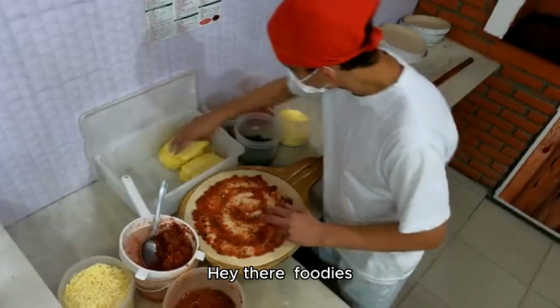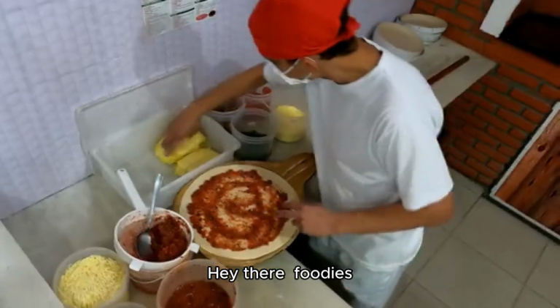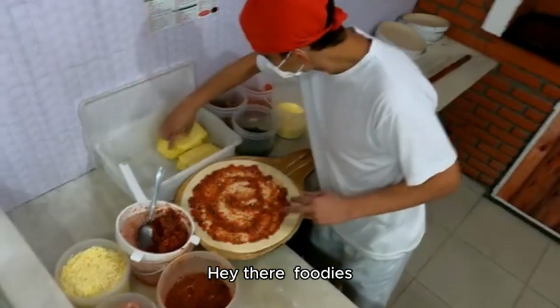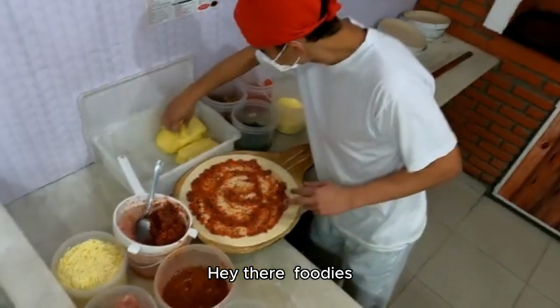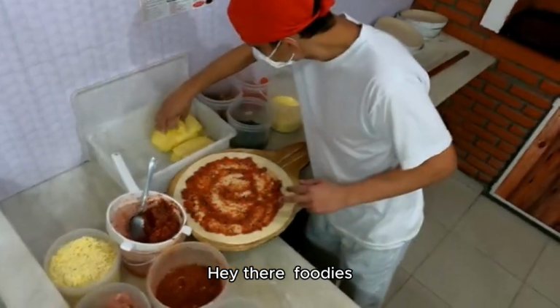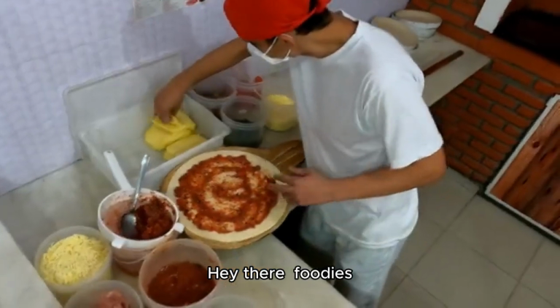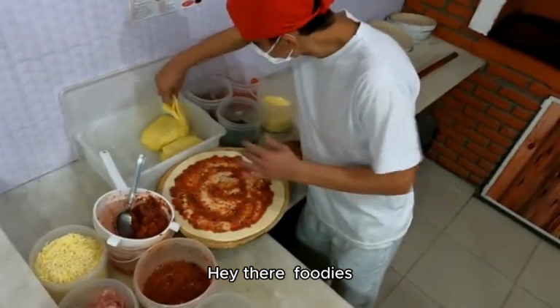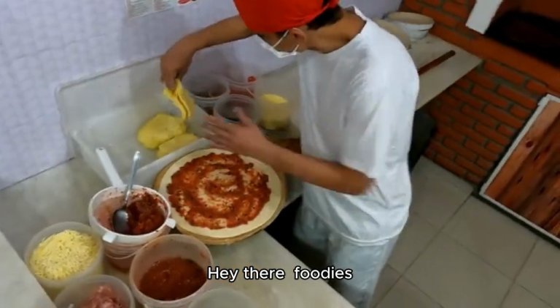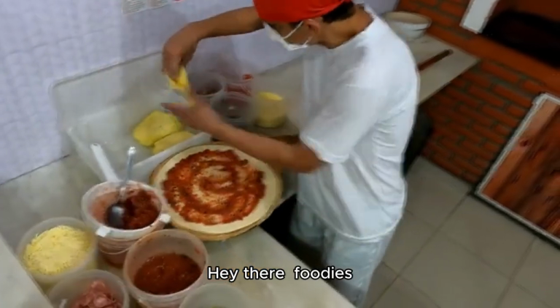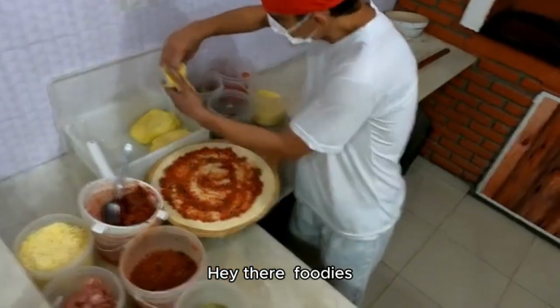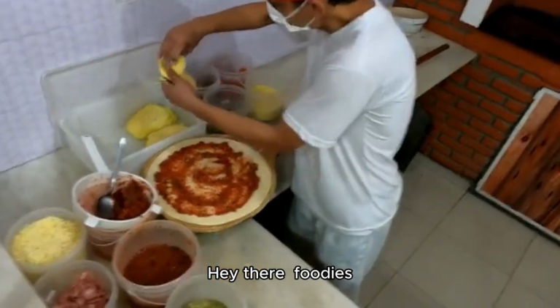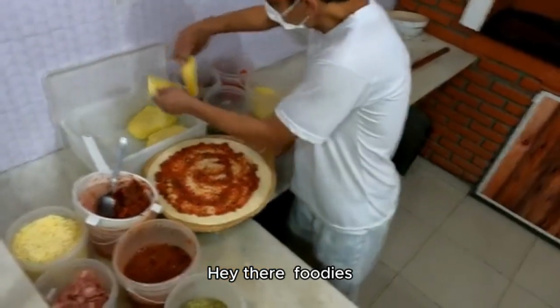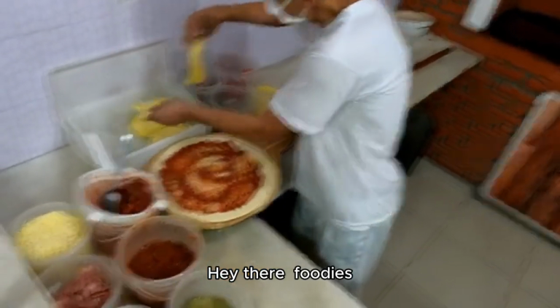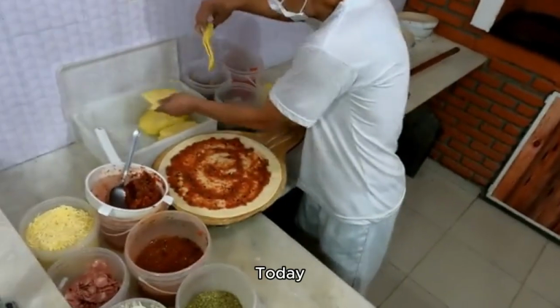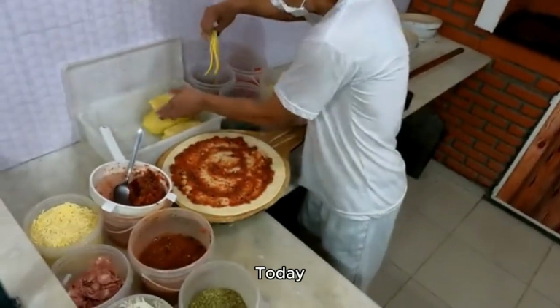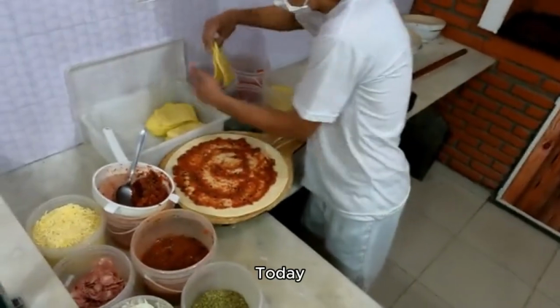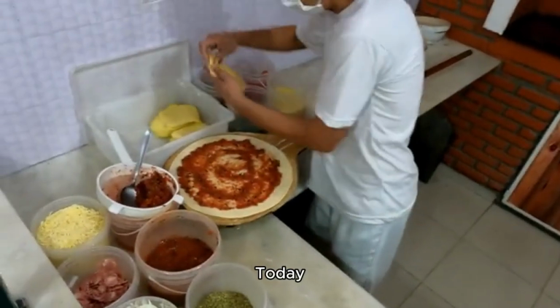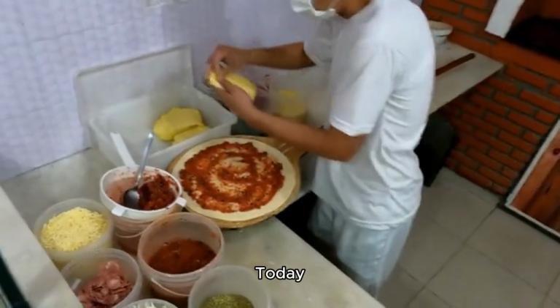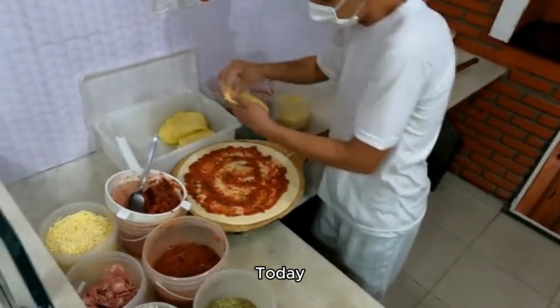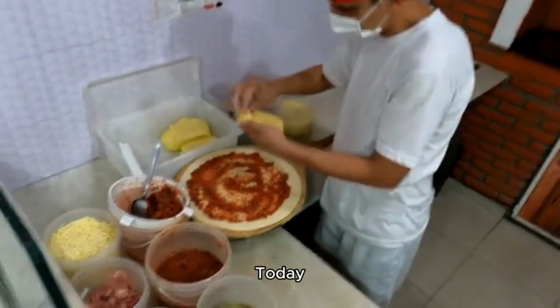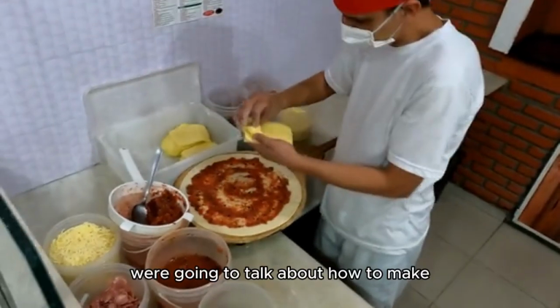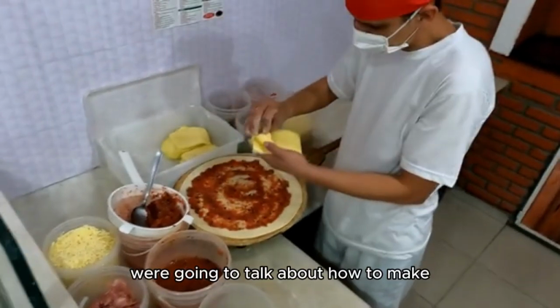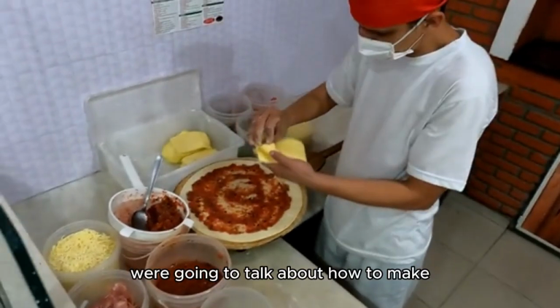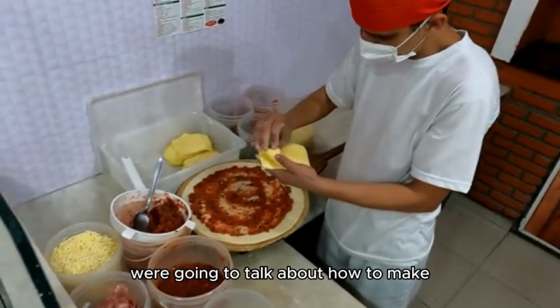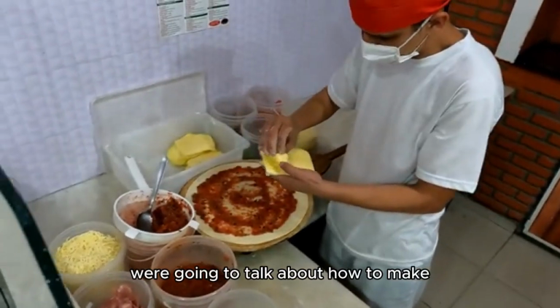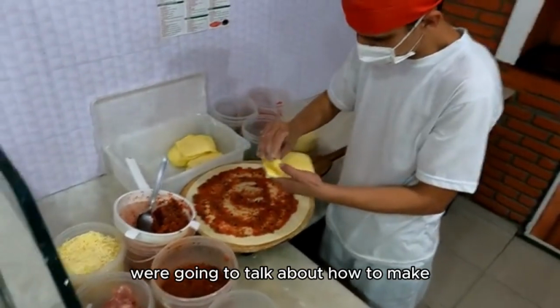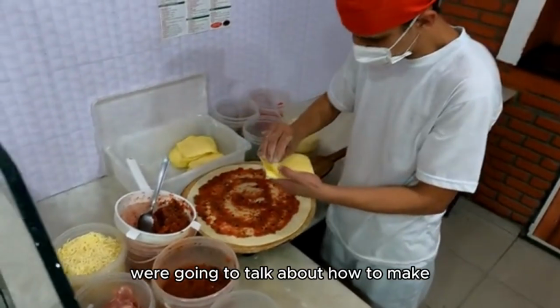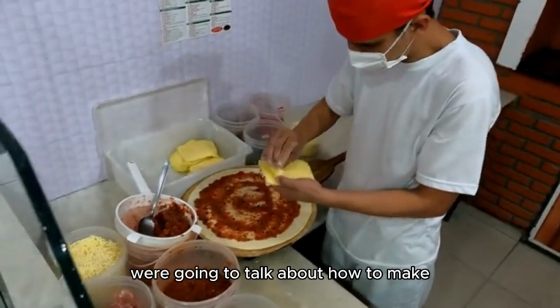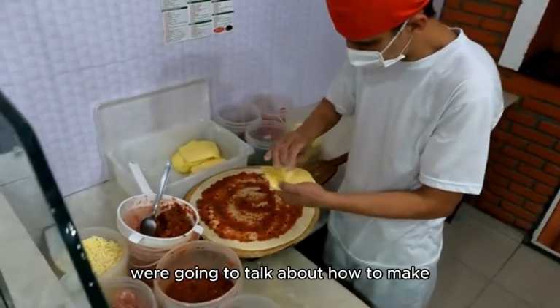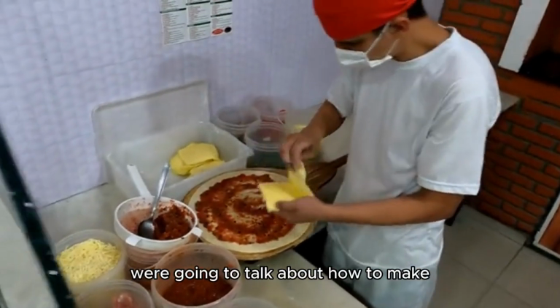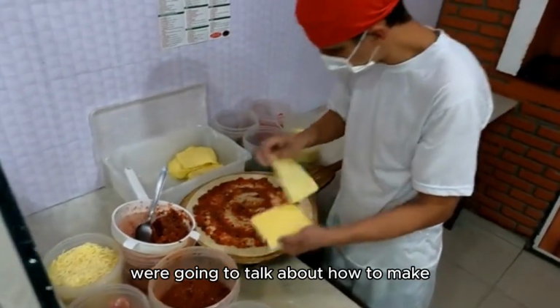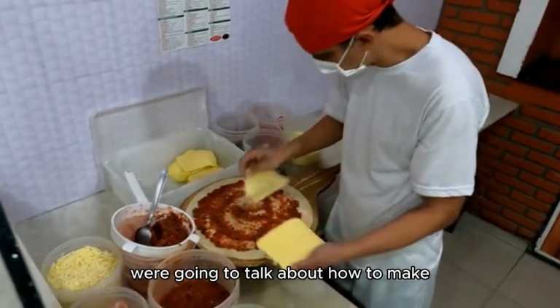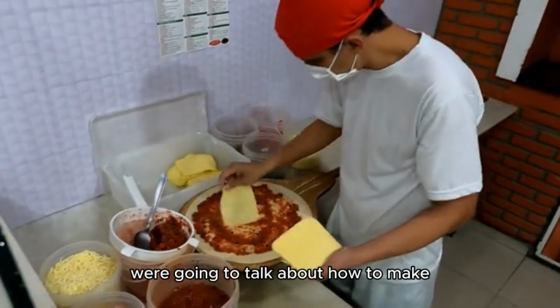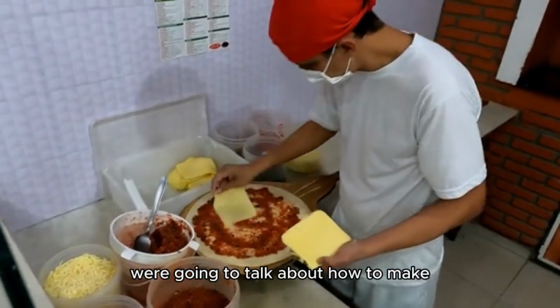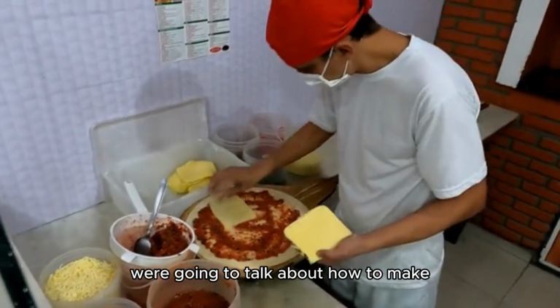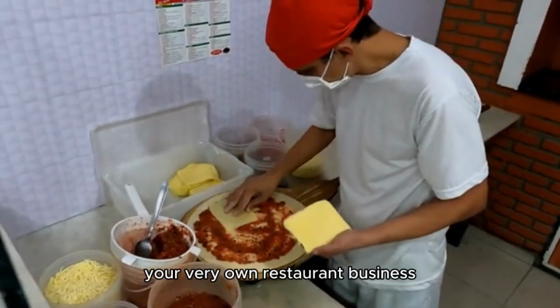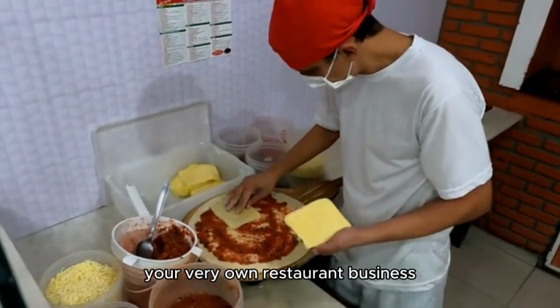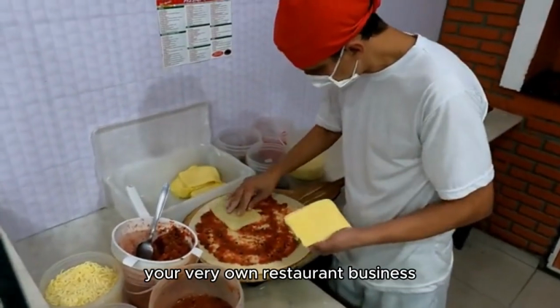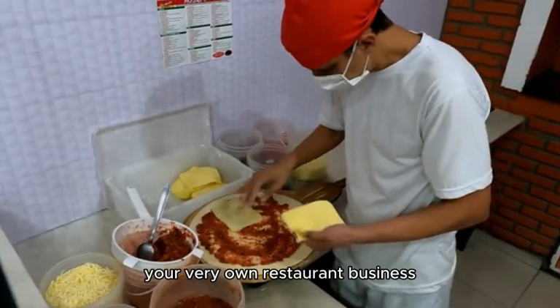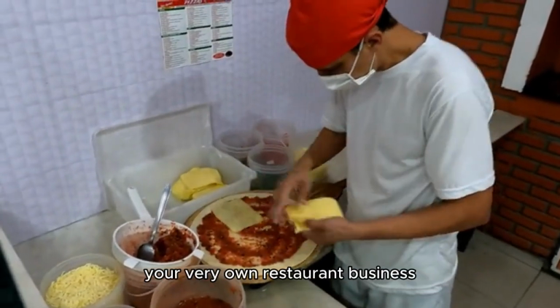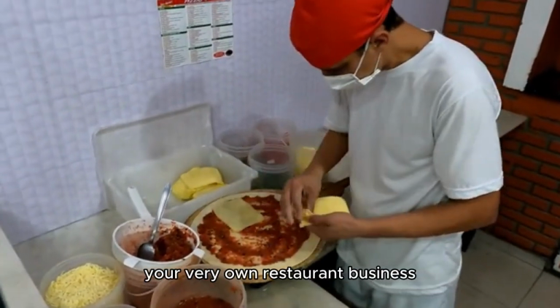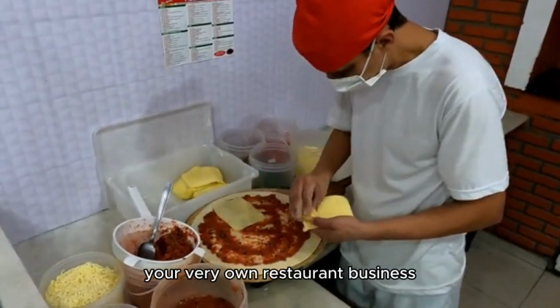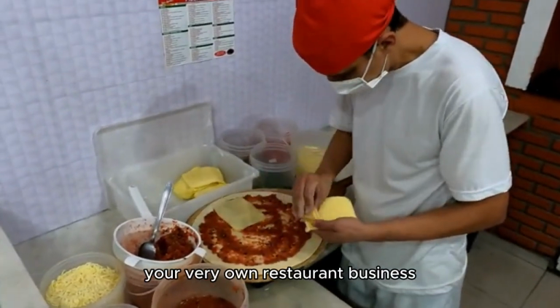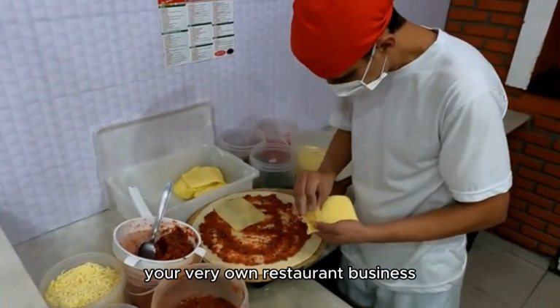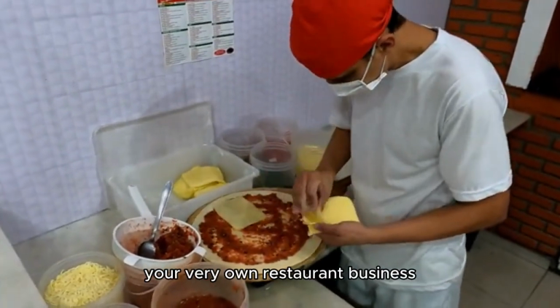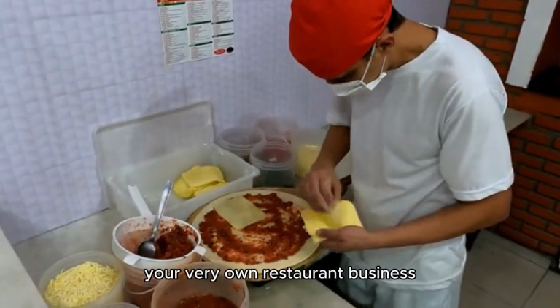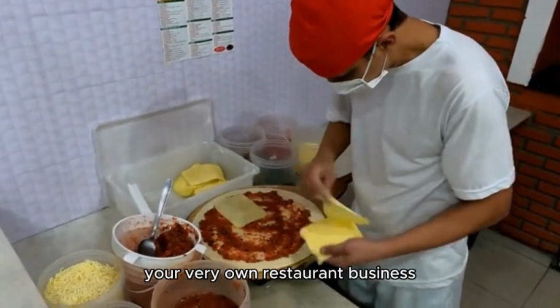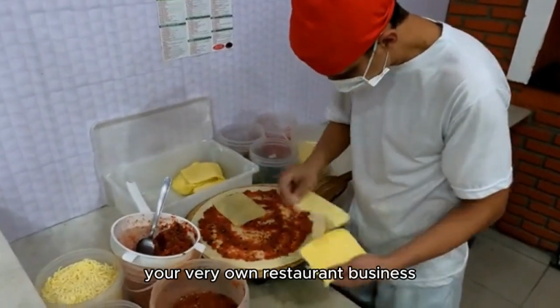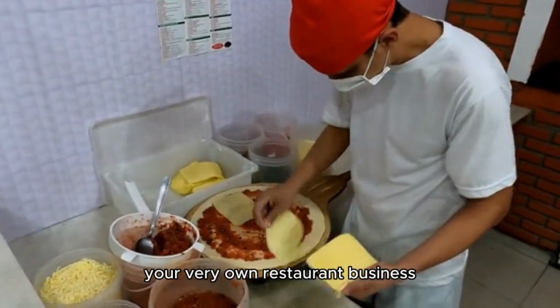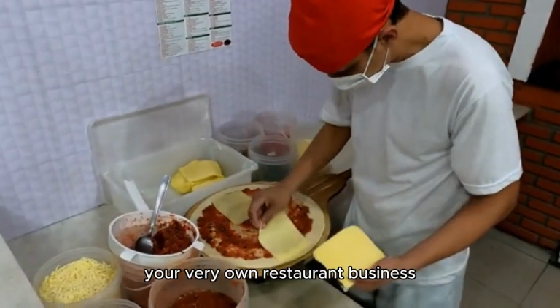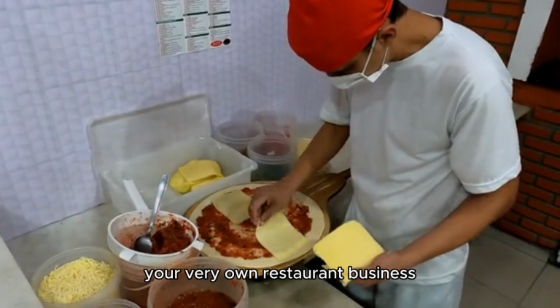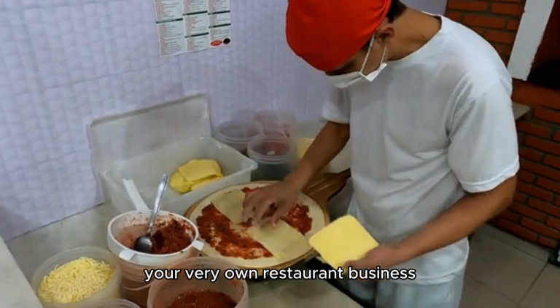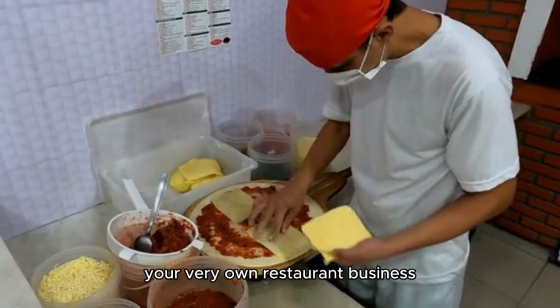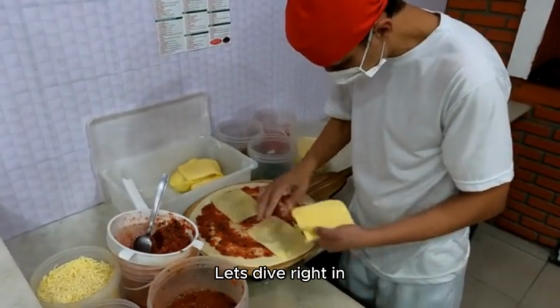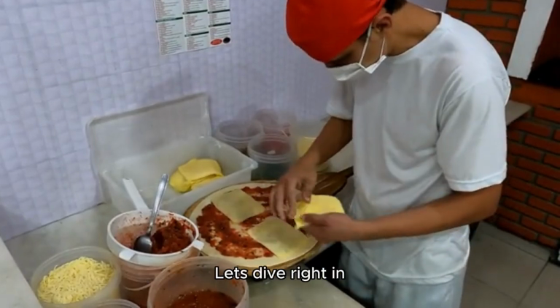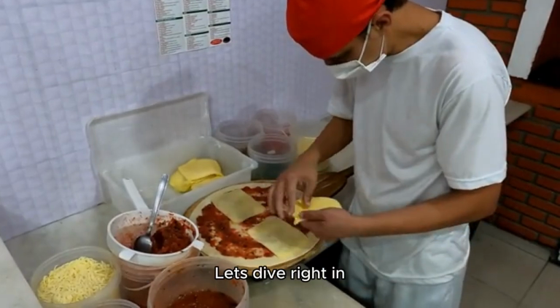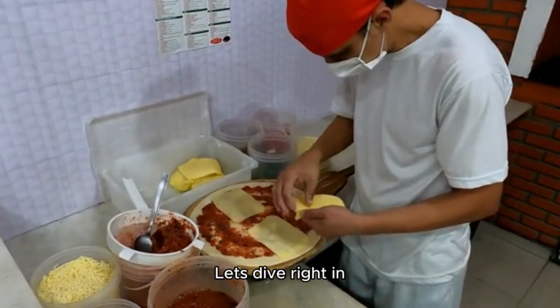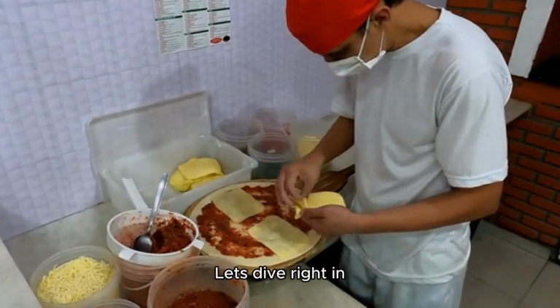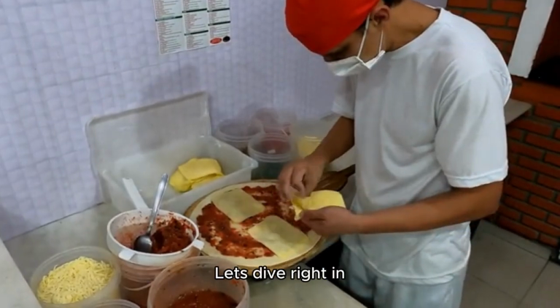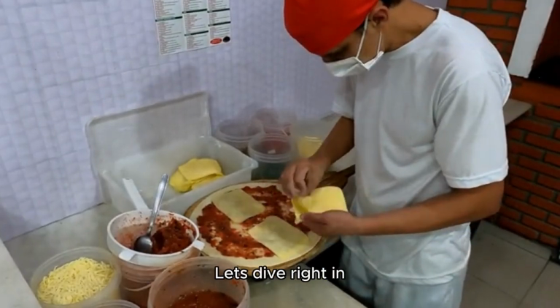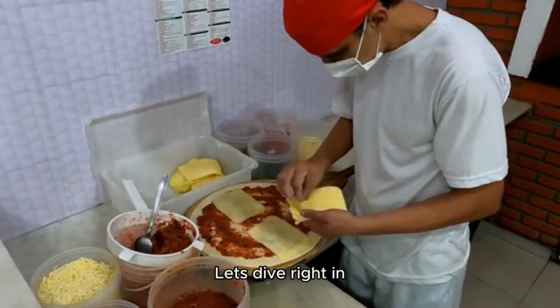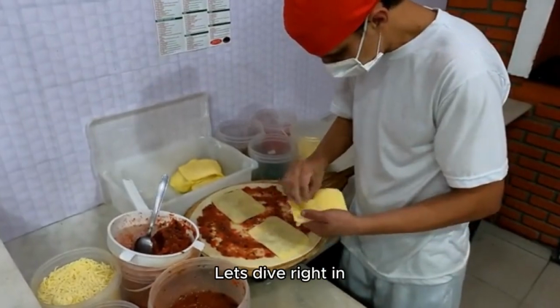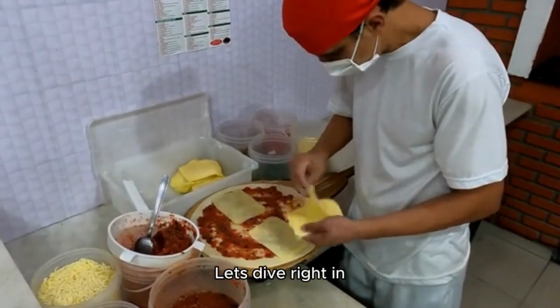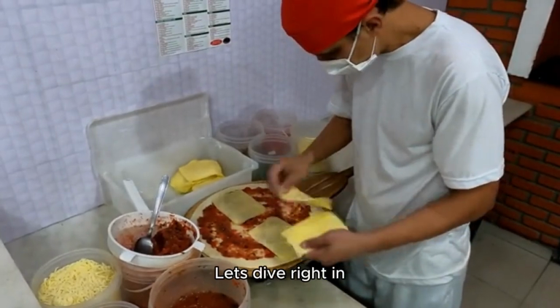Hey there, foodies! Today we're going to talk about how to make your very own restaurant business. Let's dive right in.